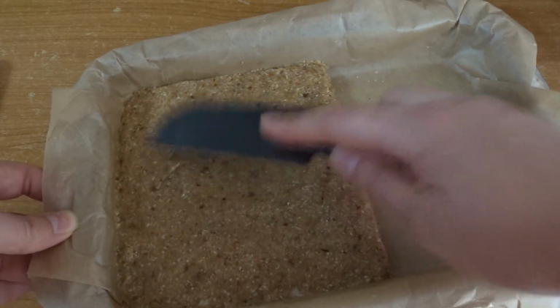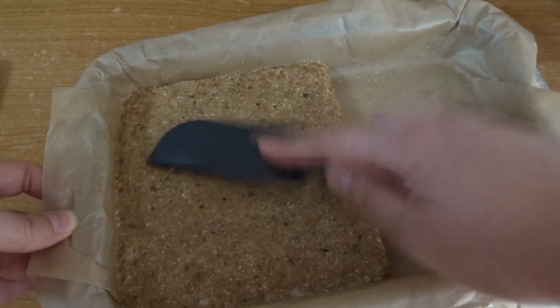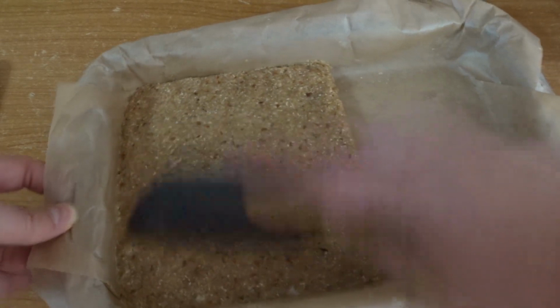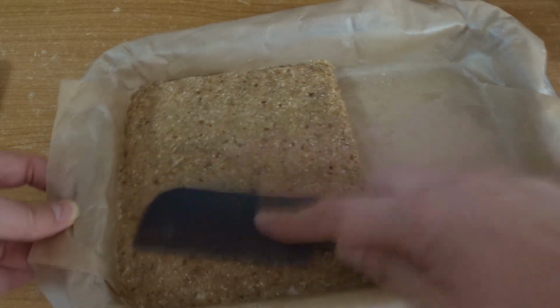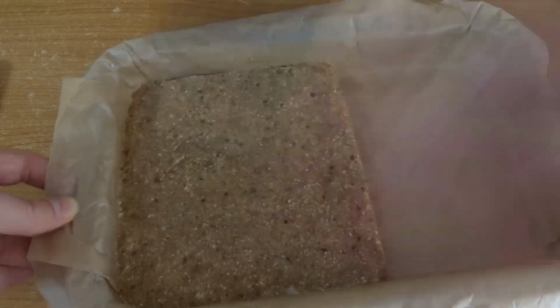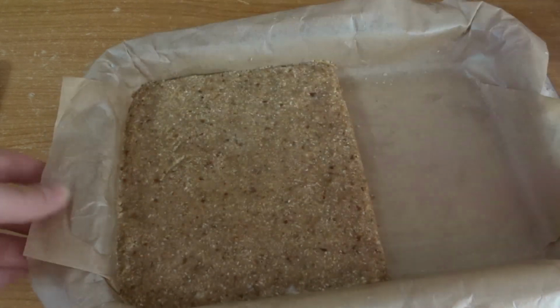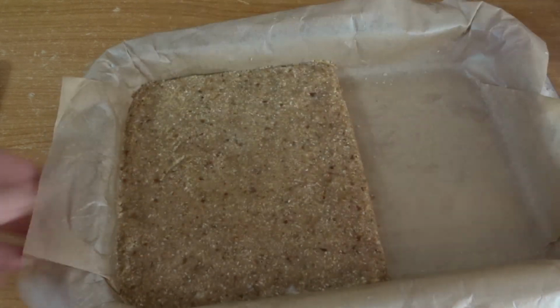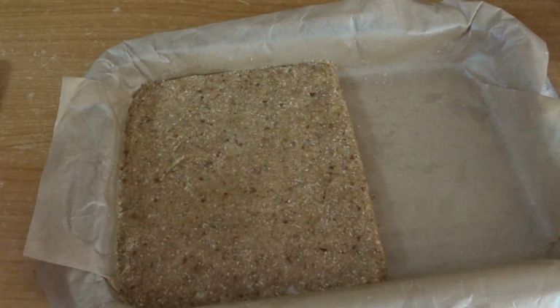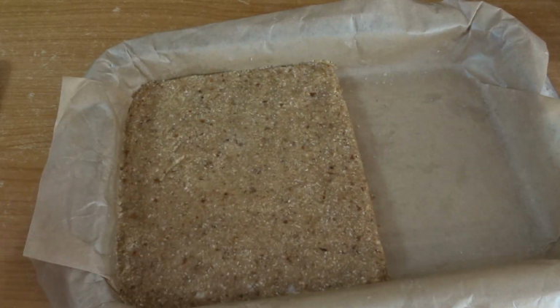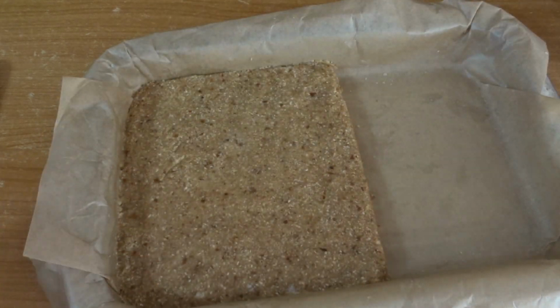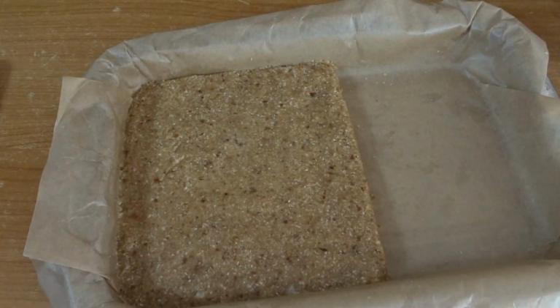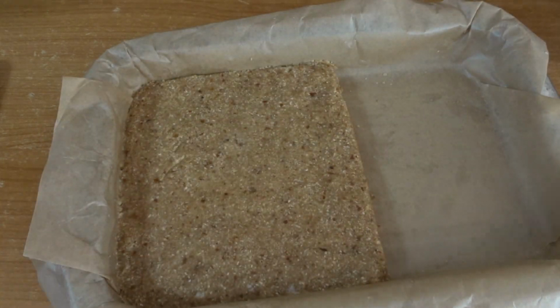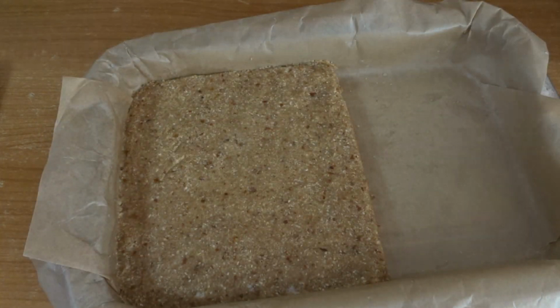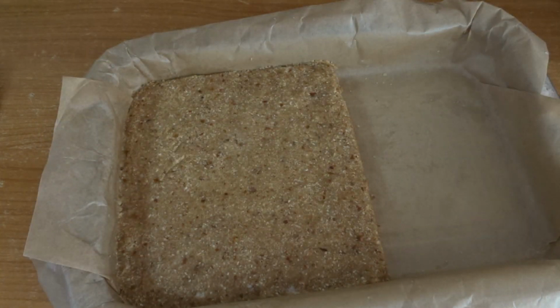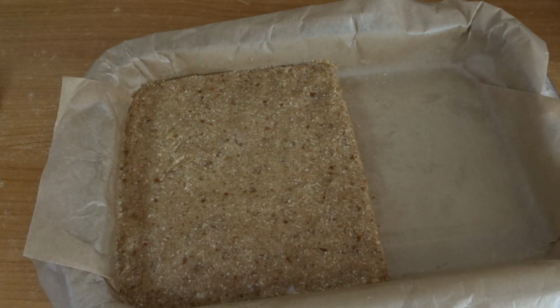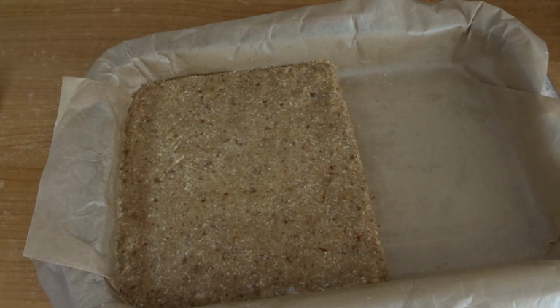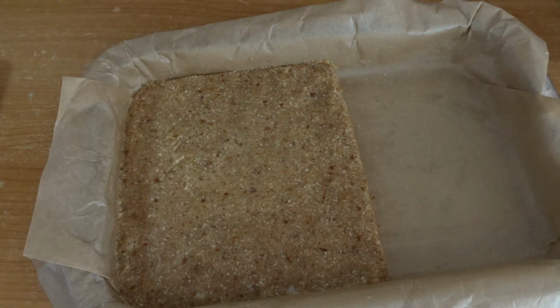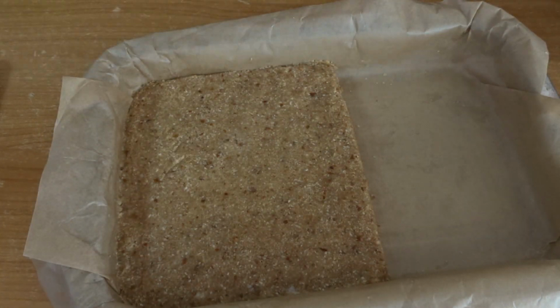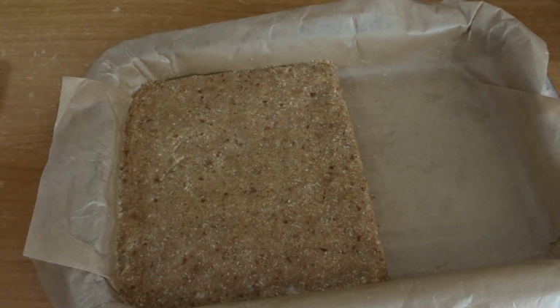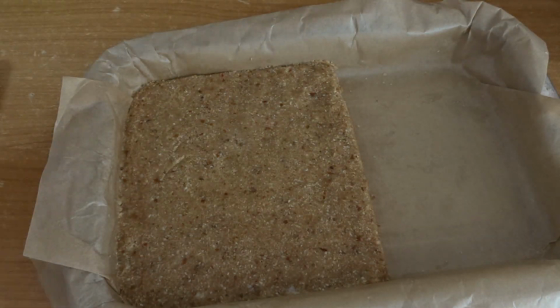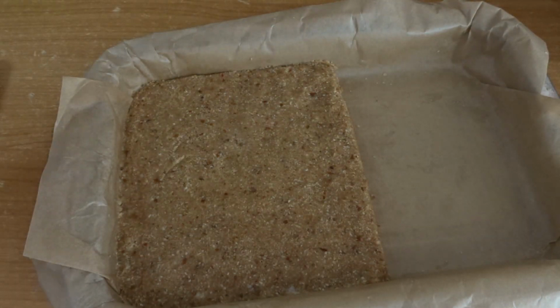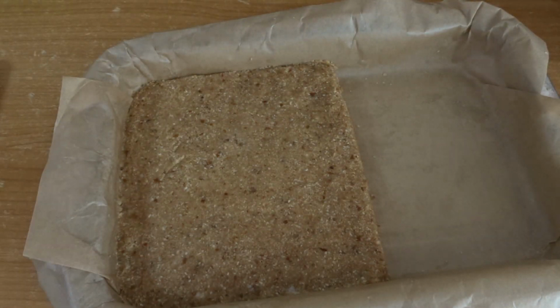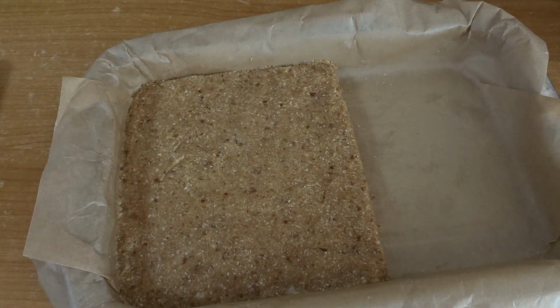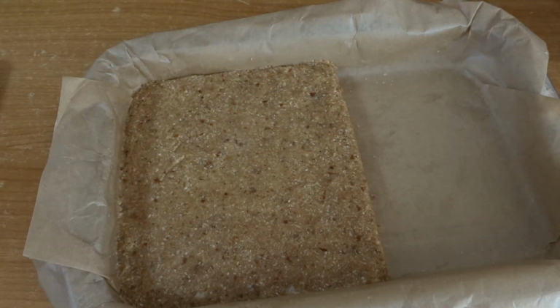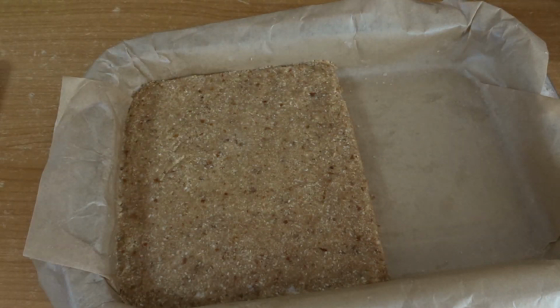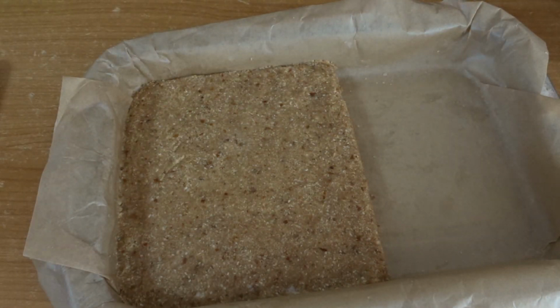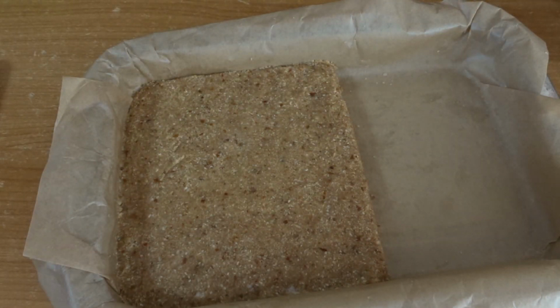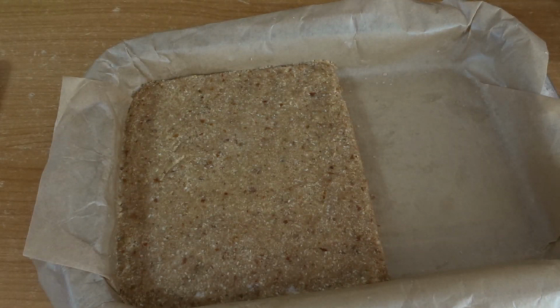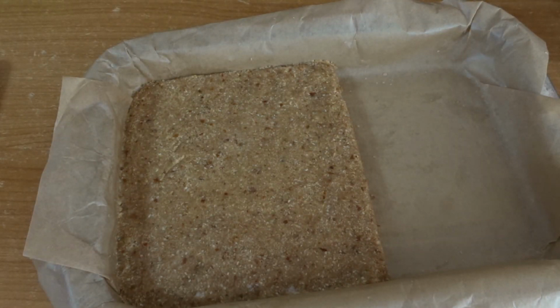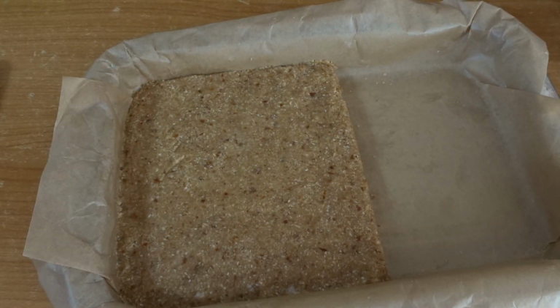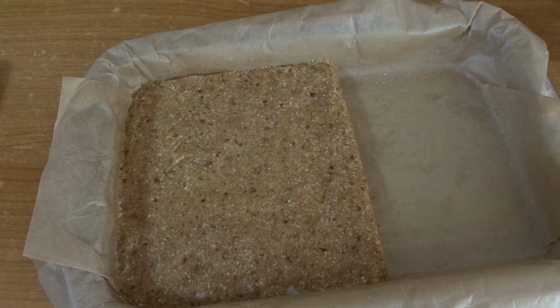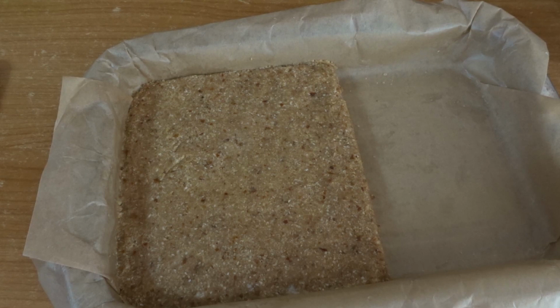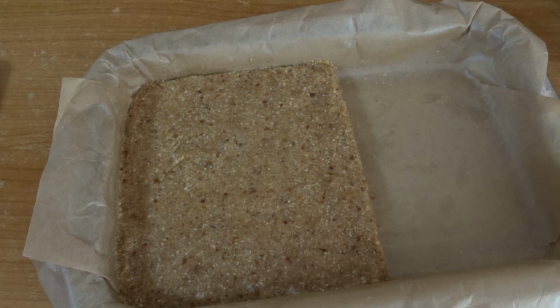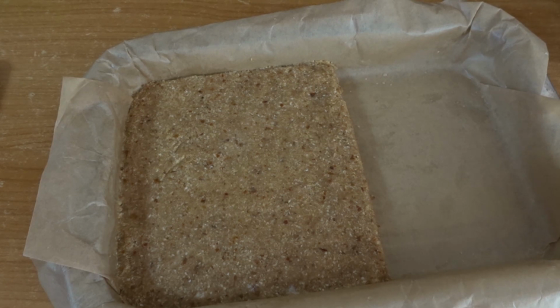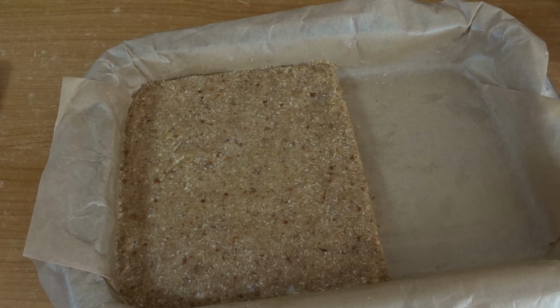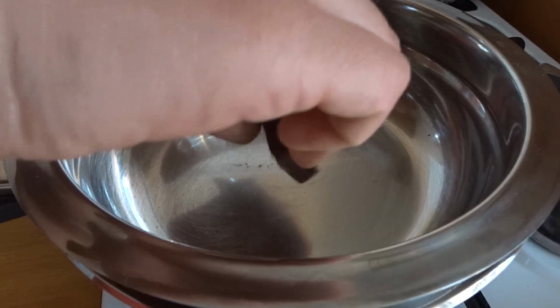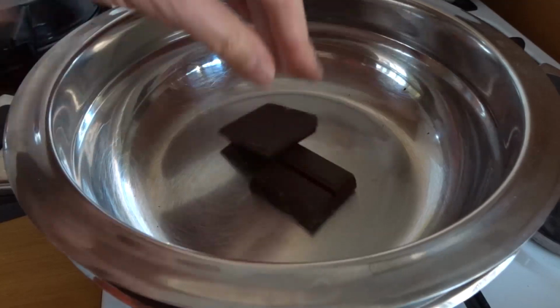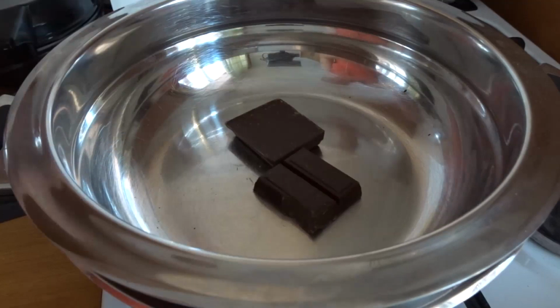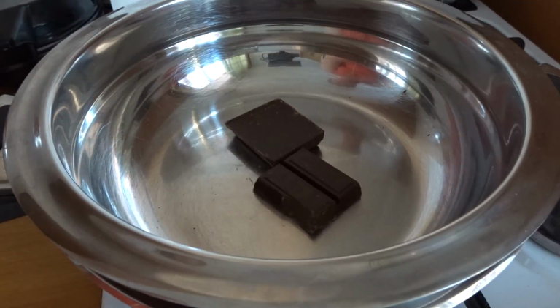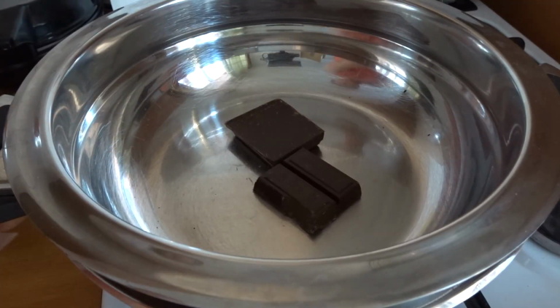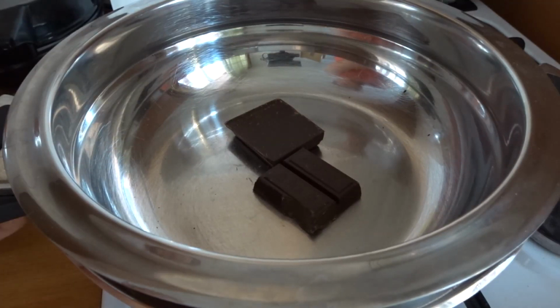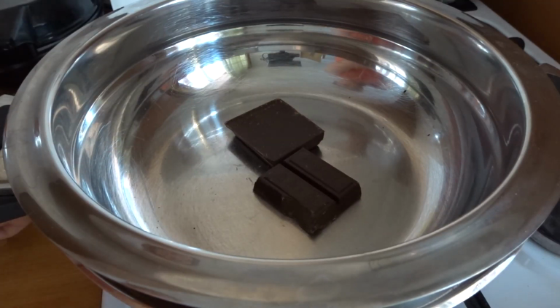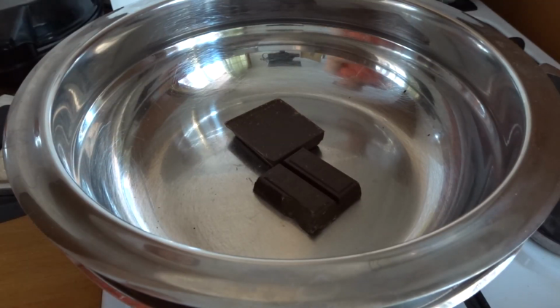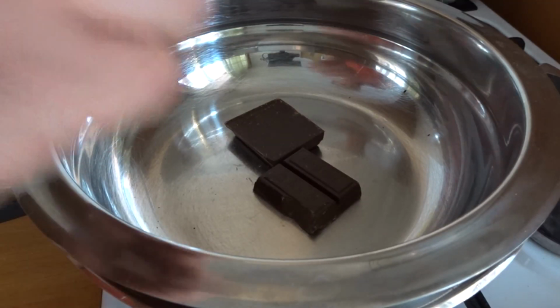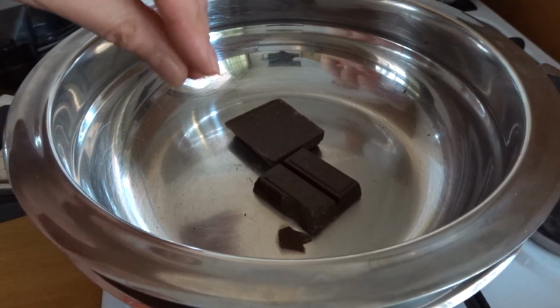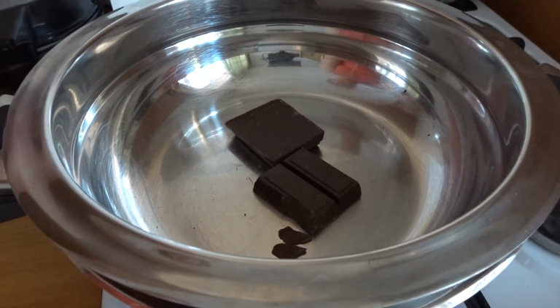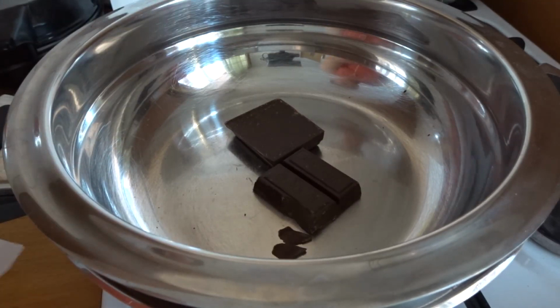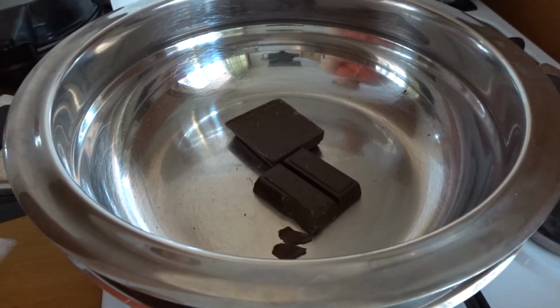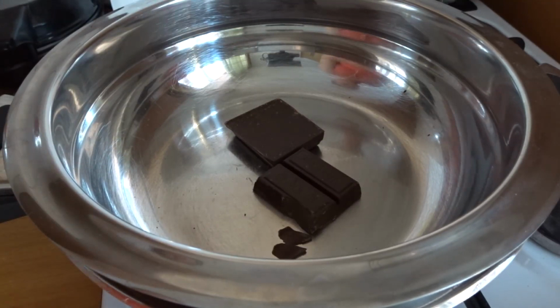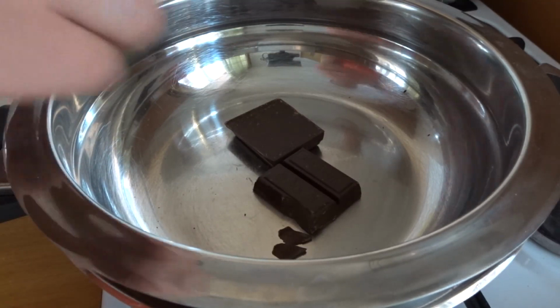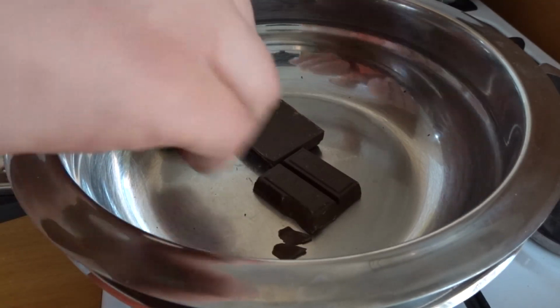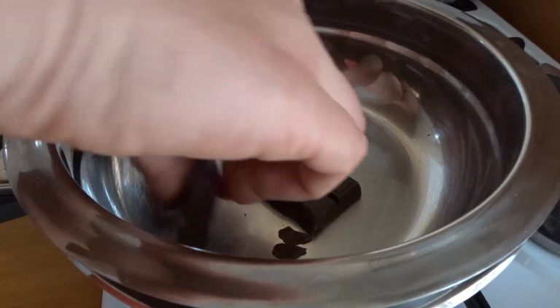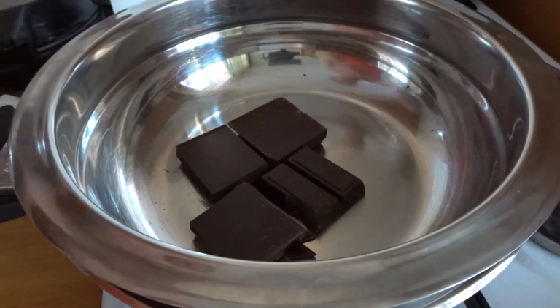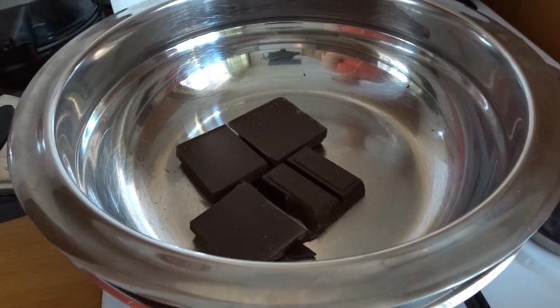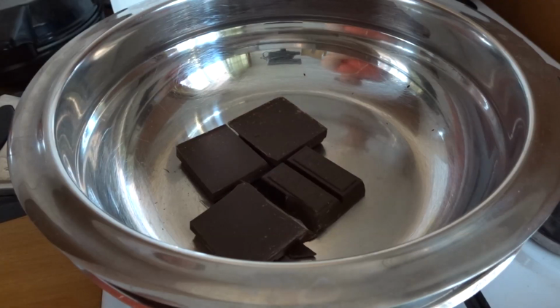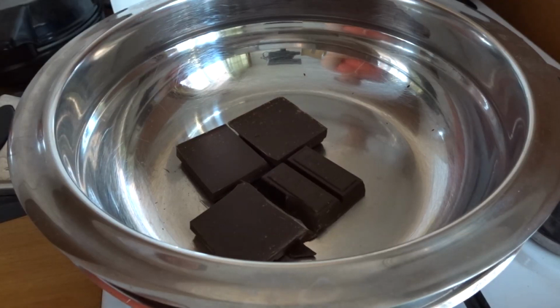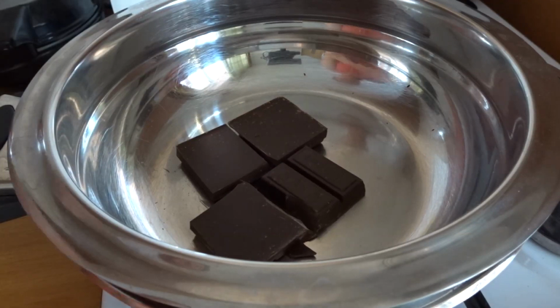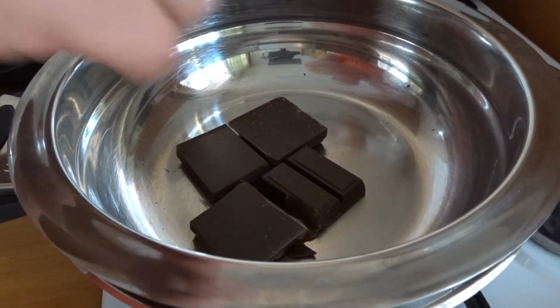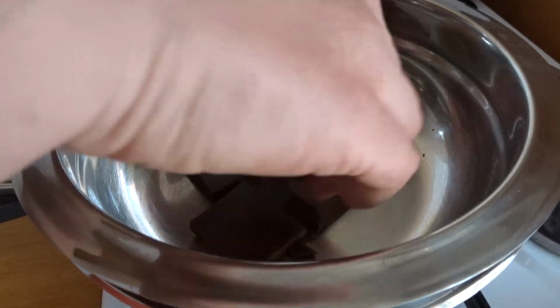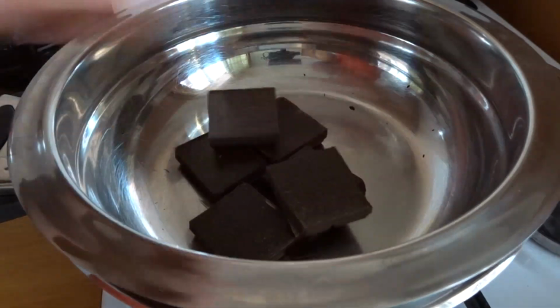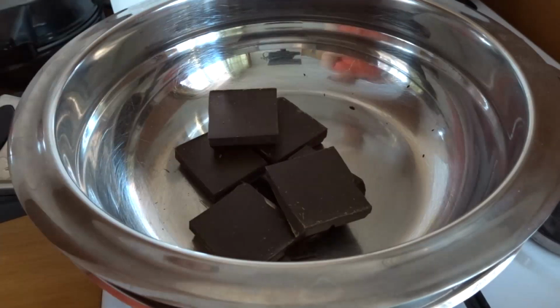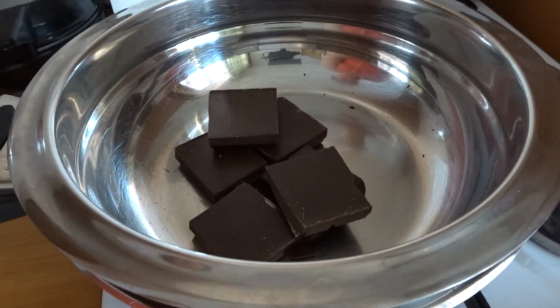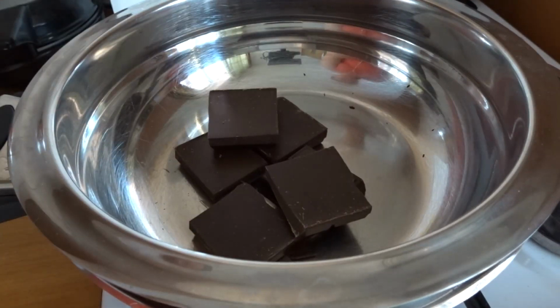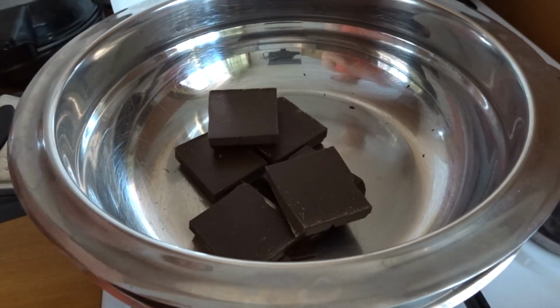Let it sit in the freezer for about 30 minutes until it firms up really well. After half an hour you can start melting your chocolate.